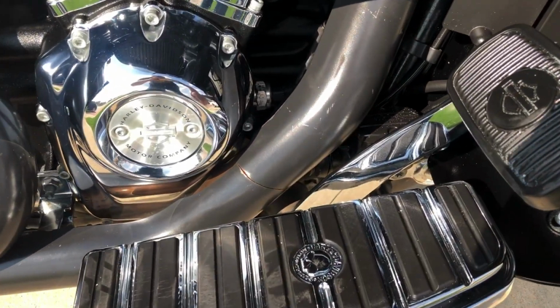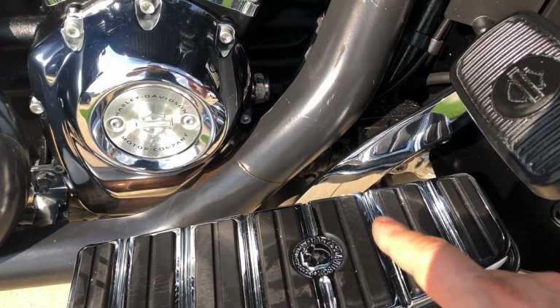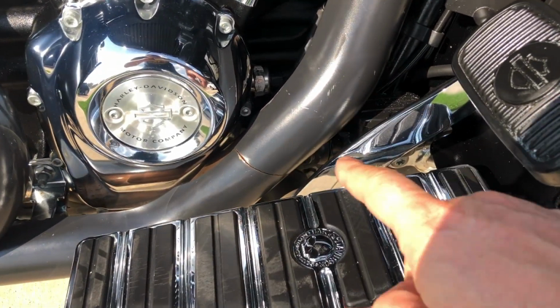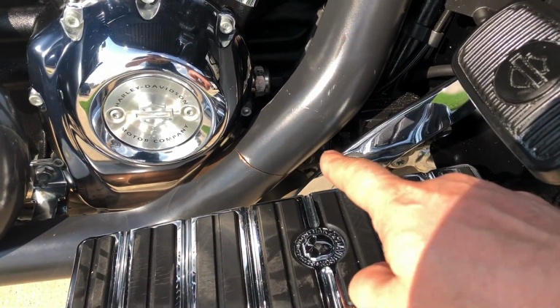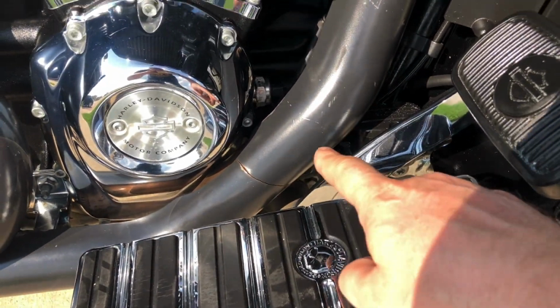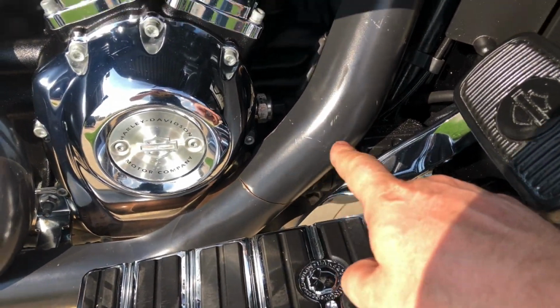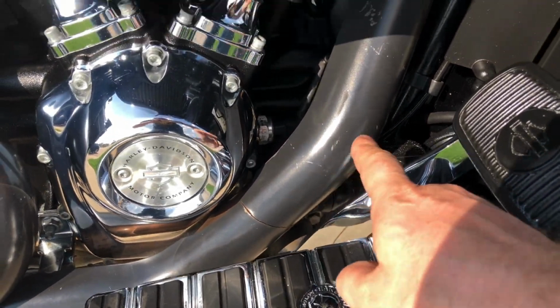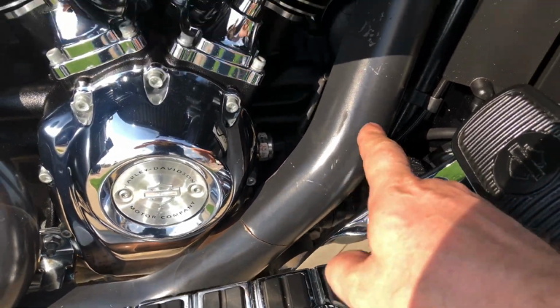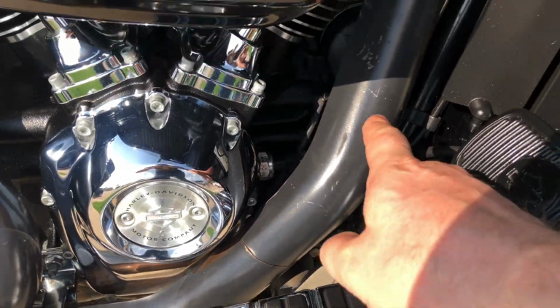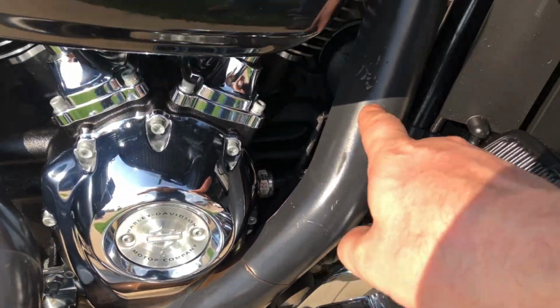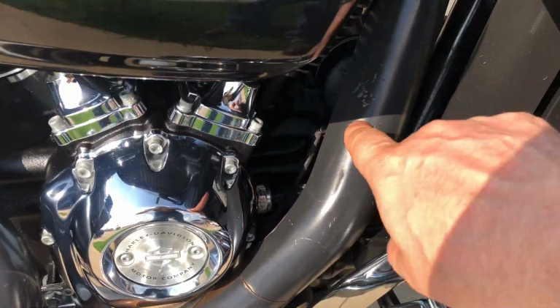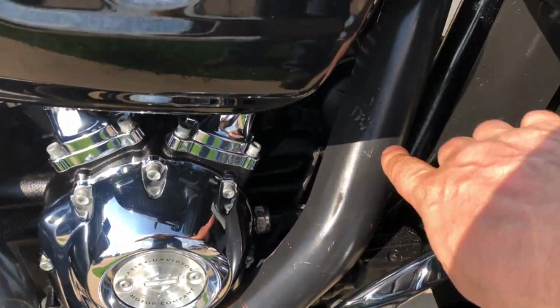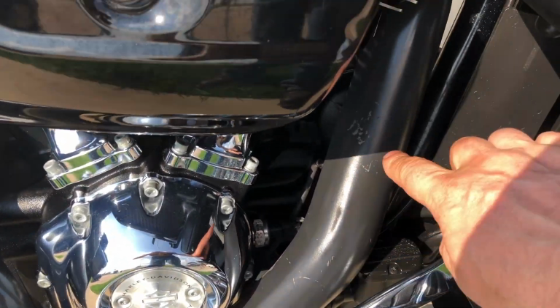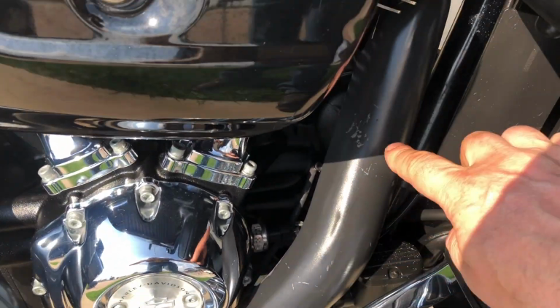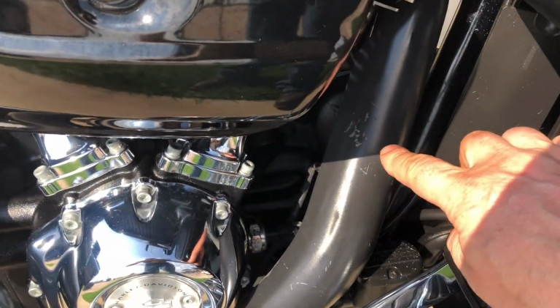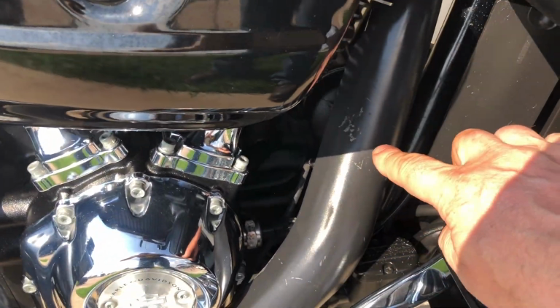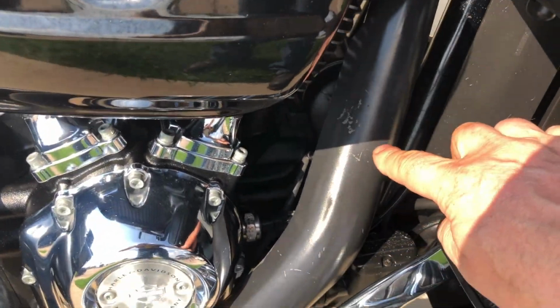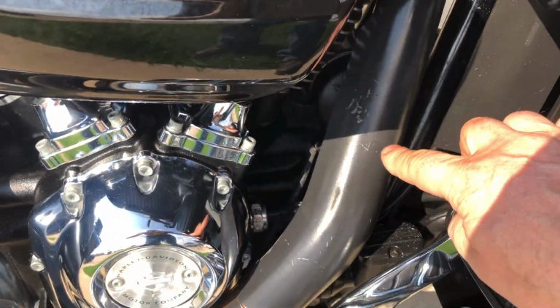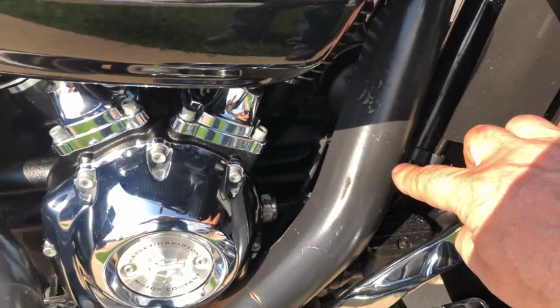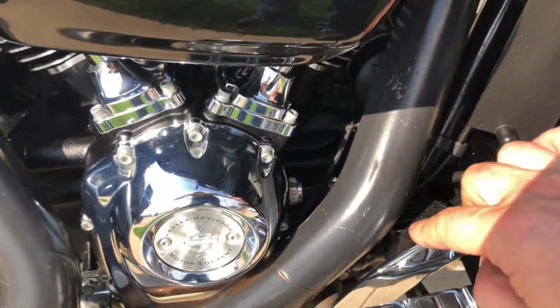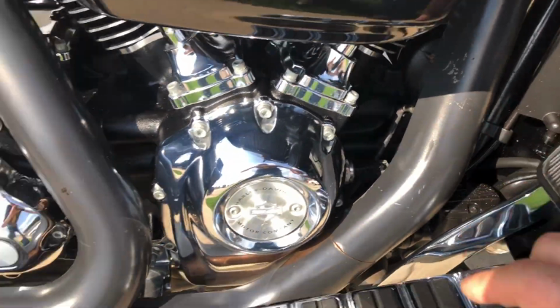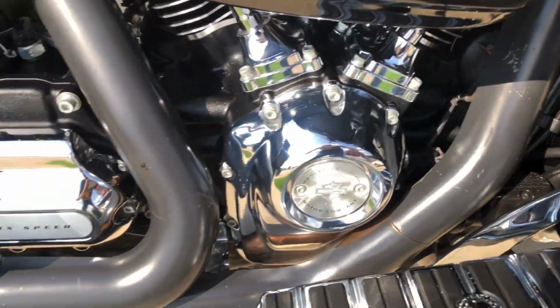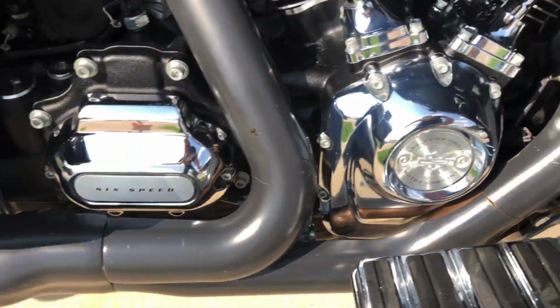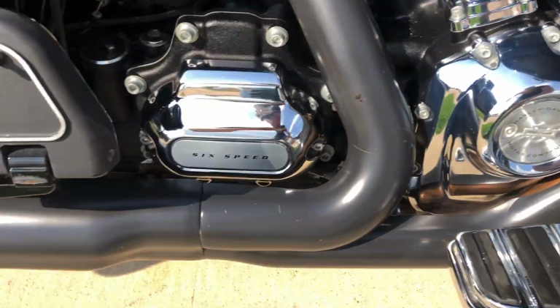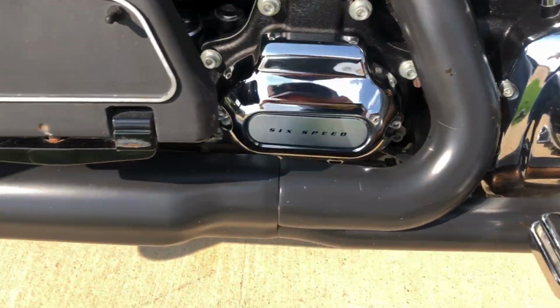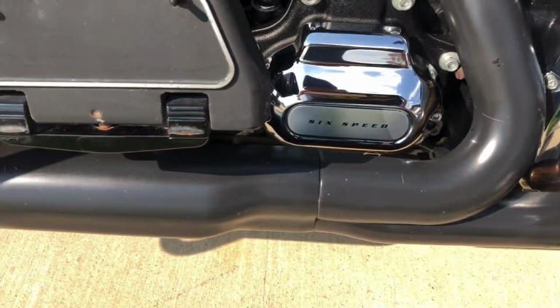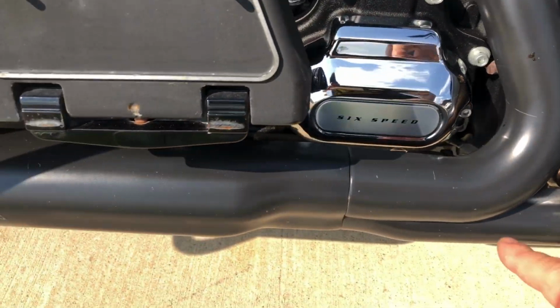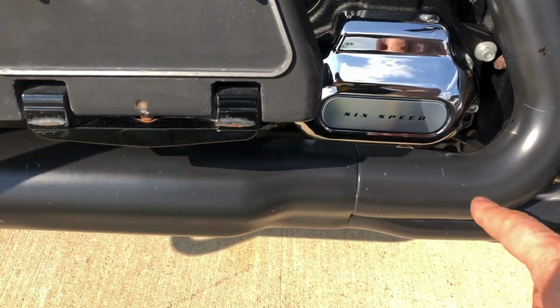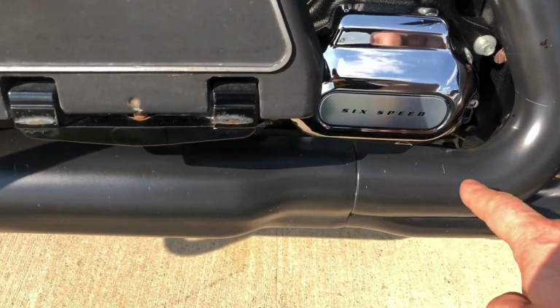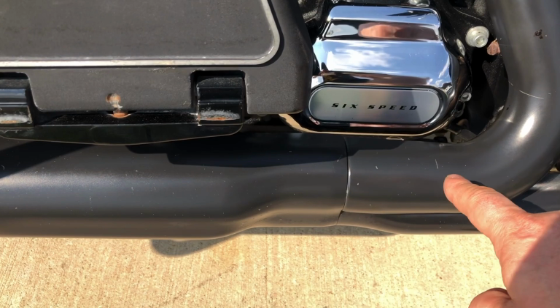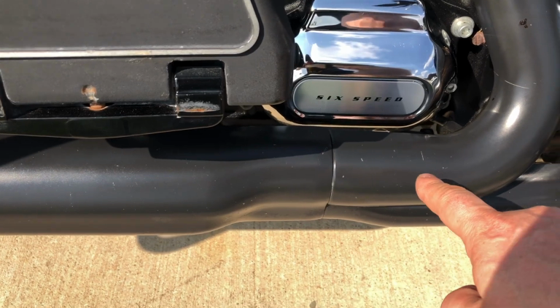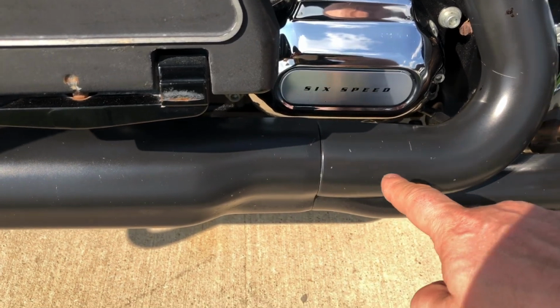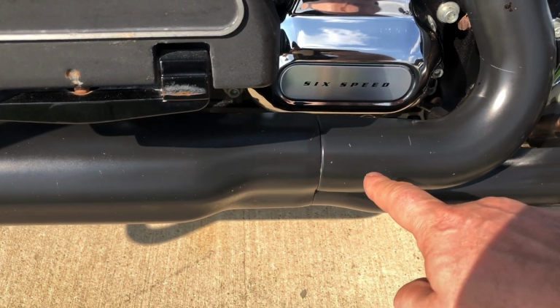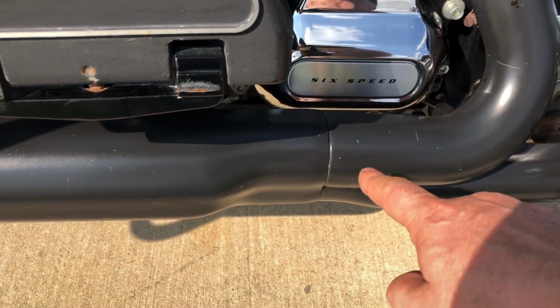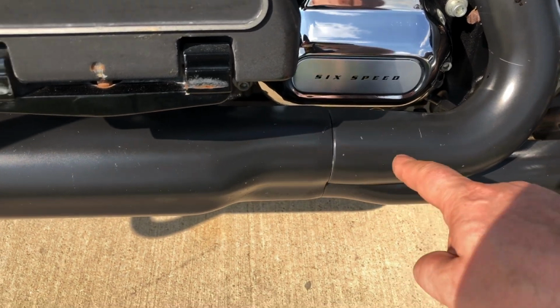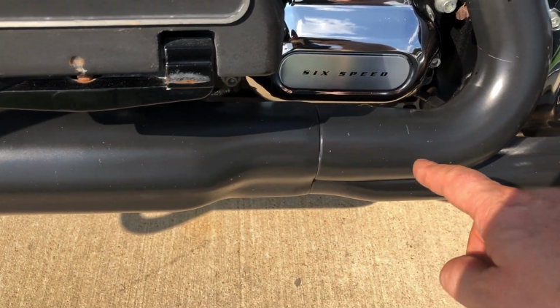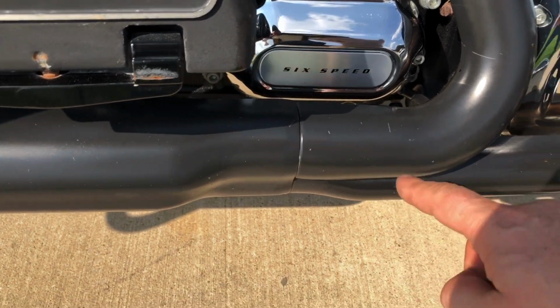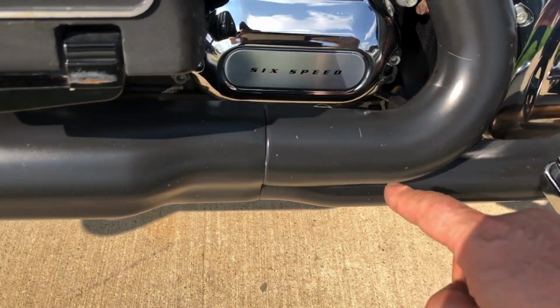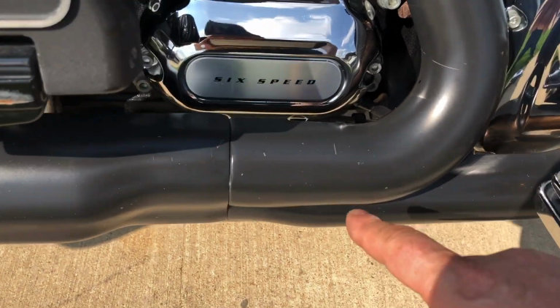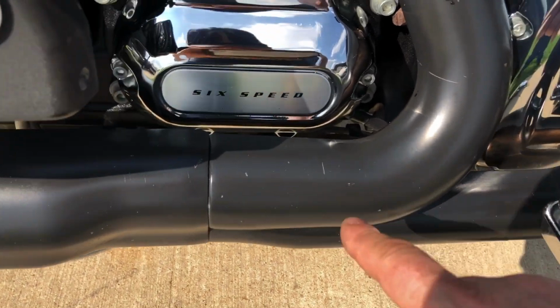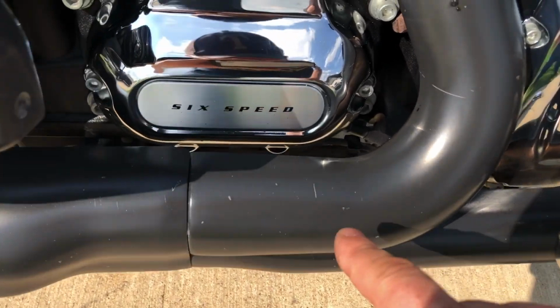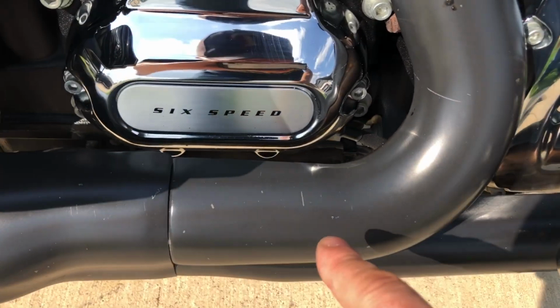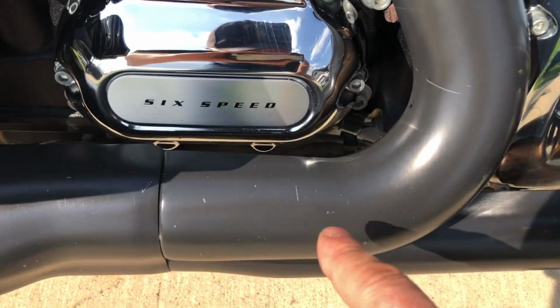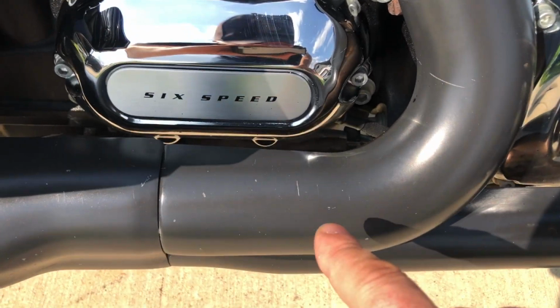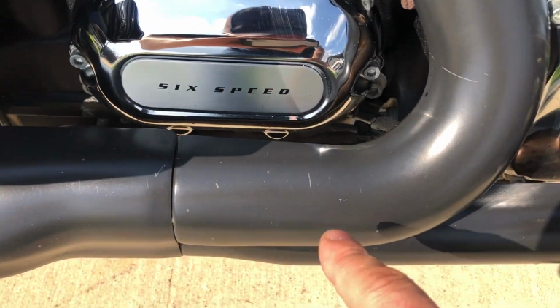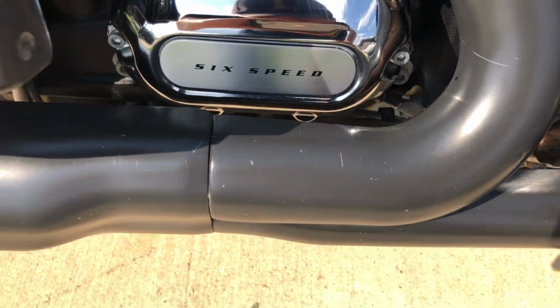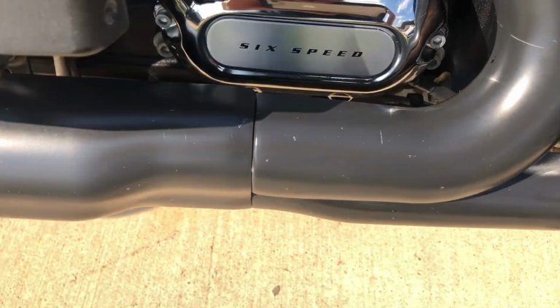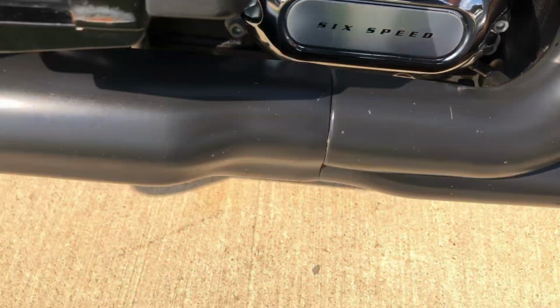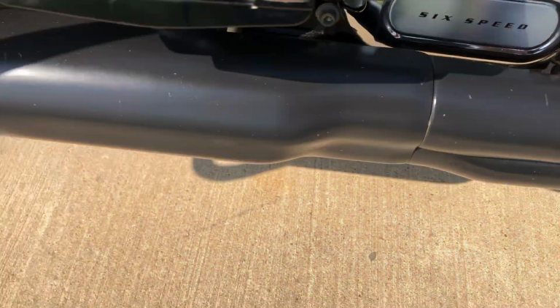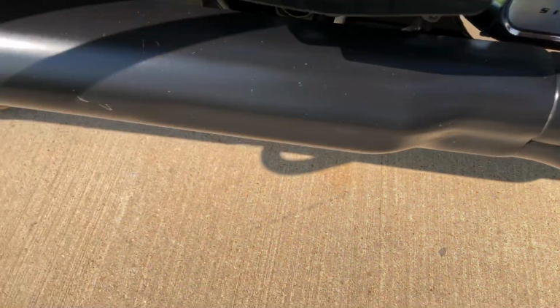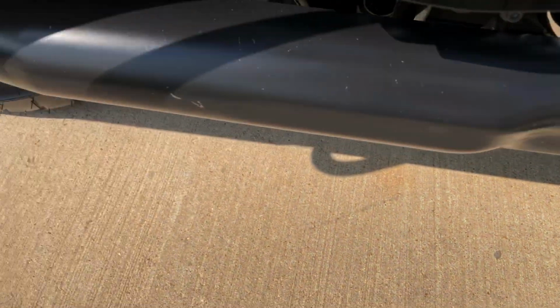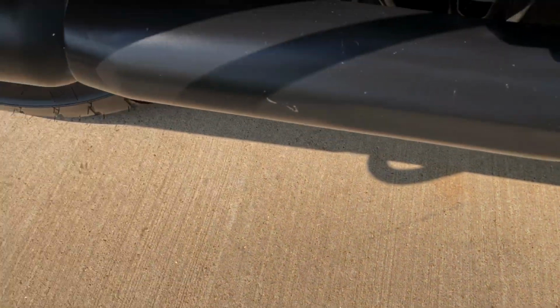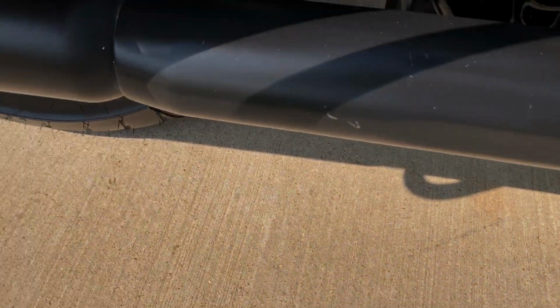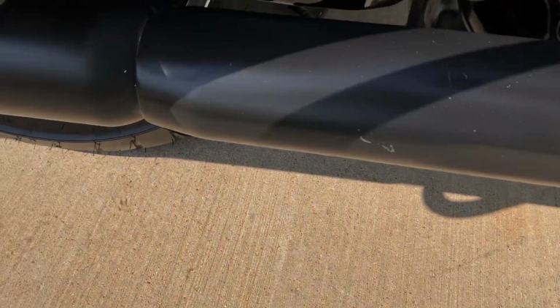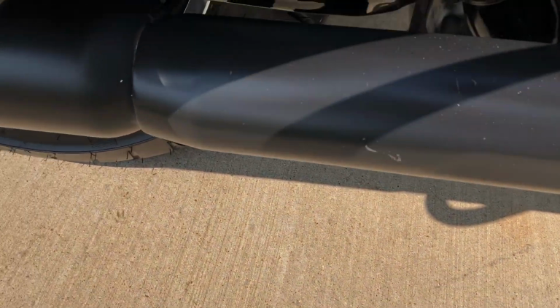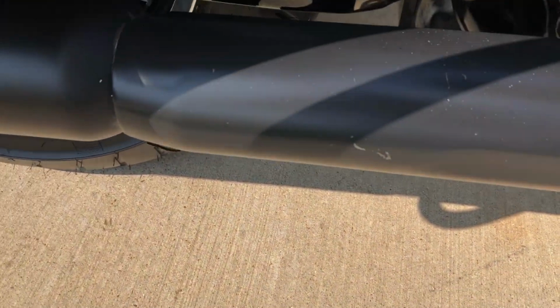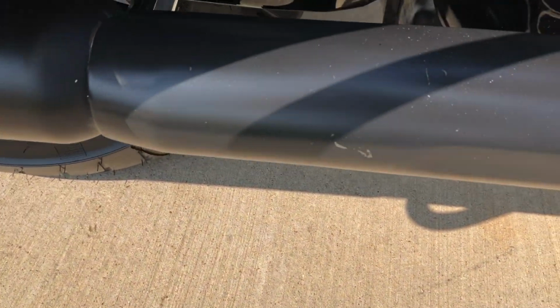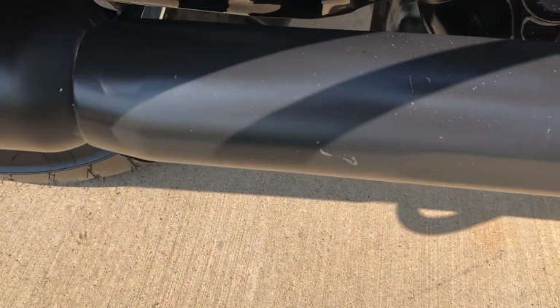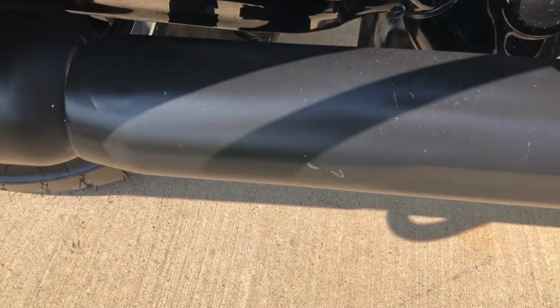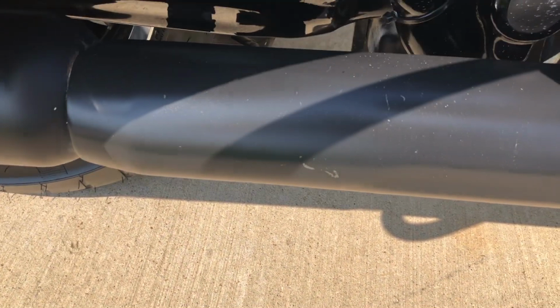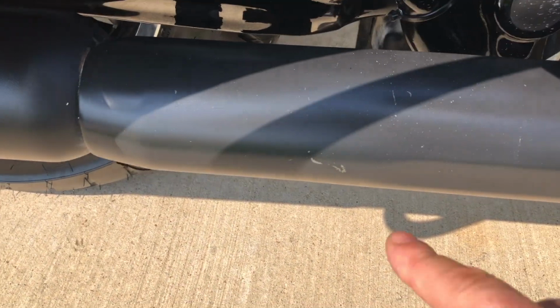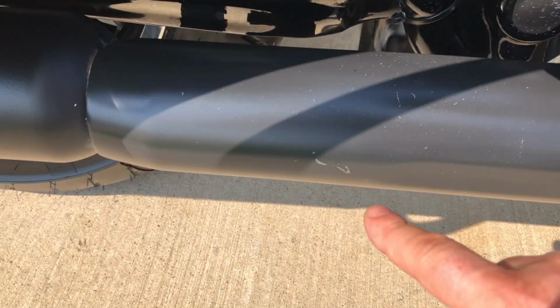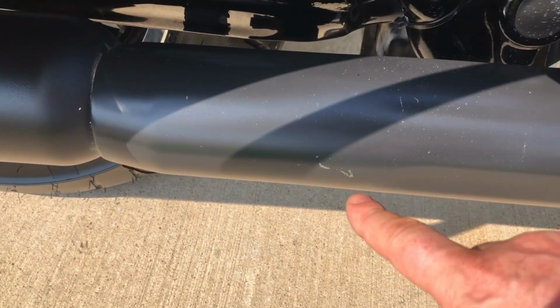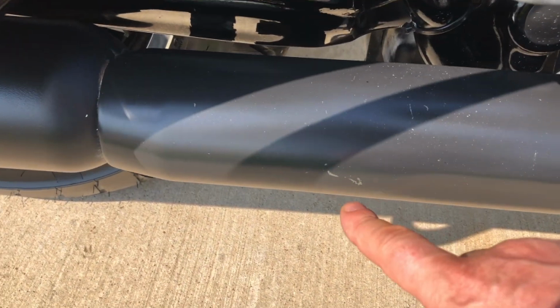There's a few scratches here on the exhaust that I forgot to point out — there's some right there.